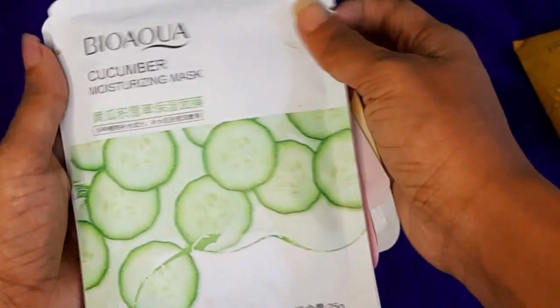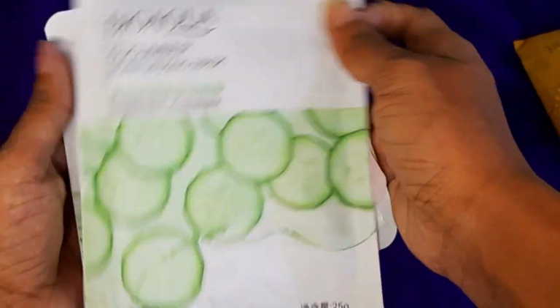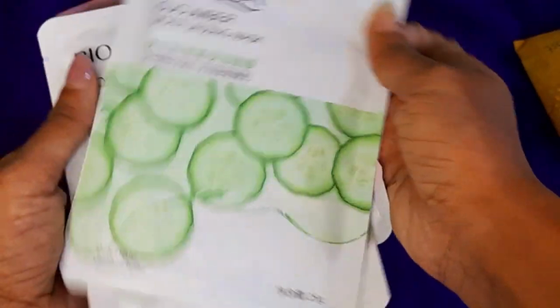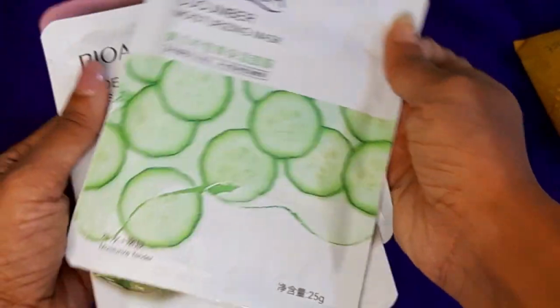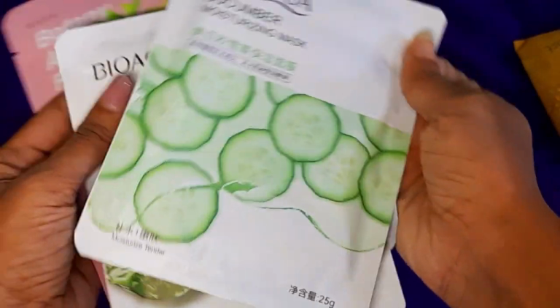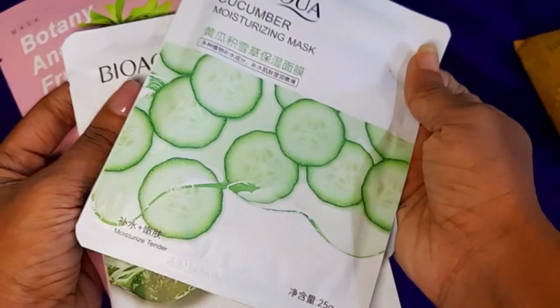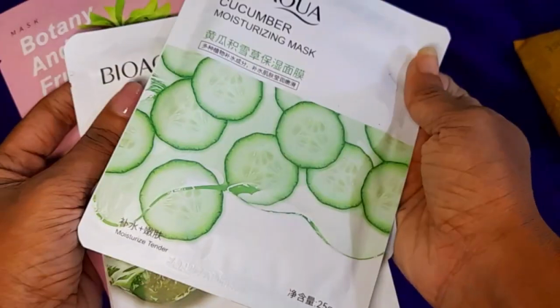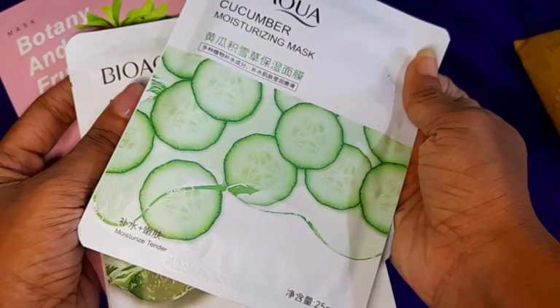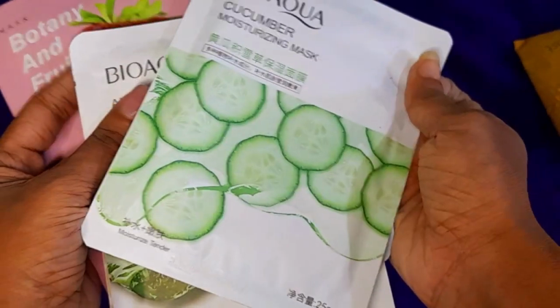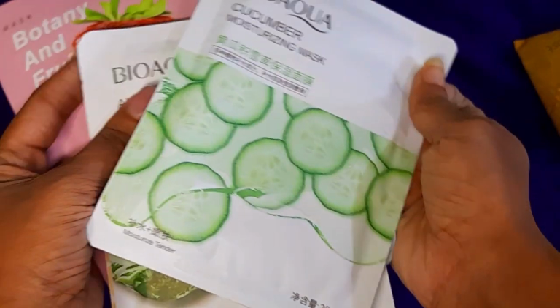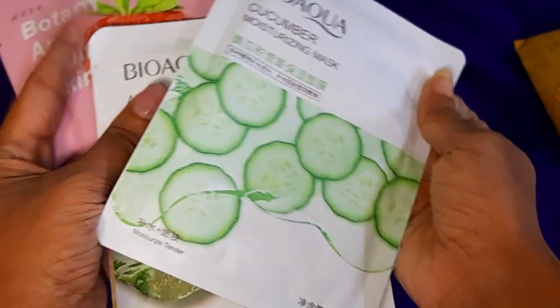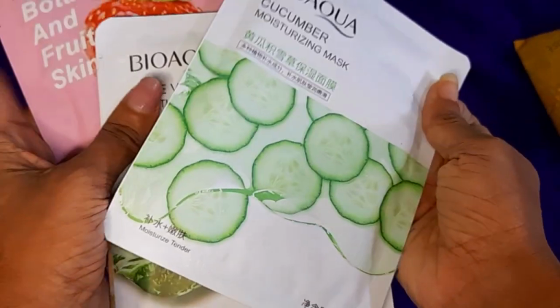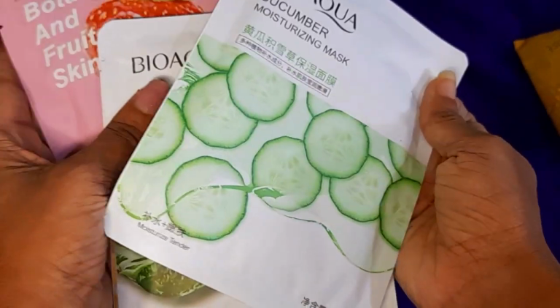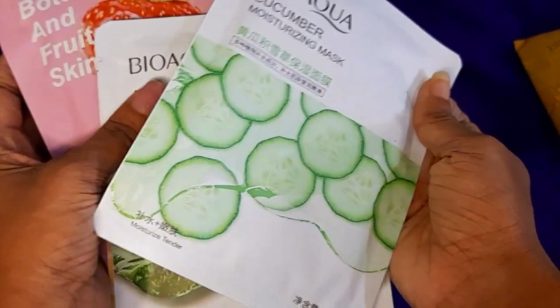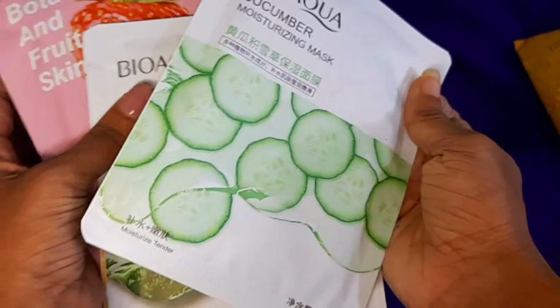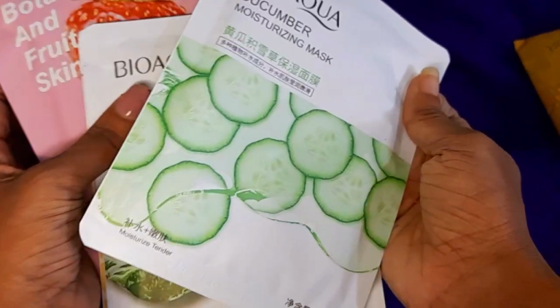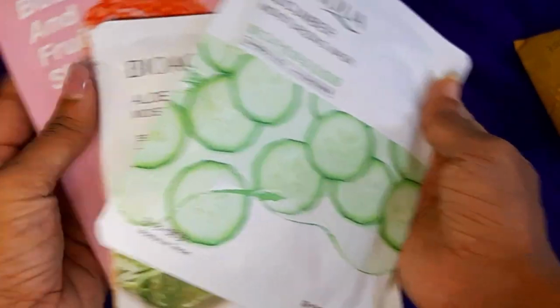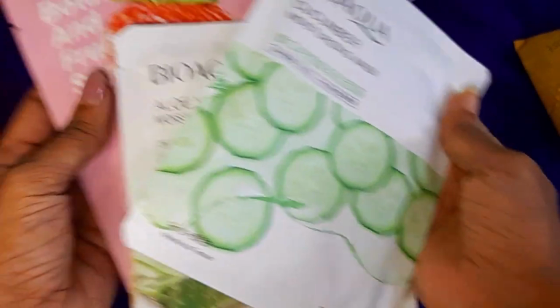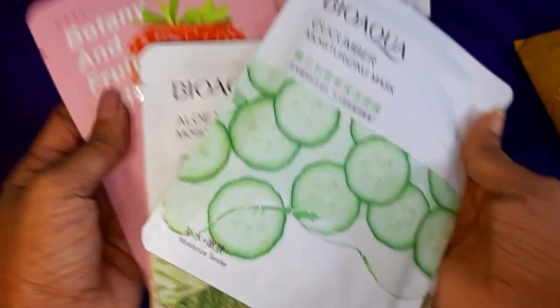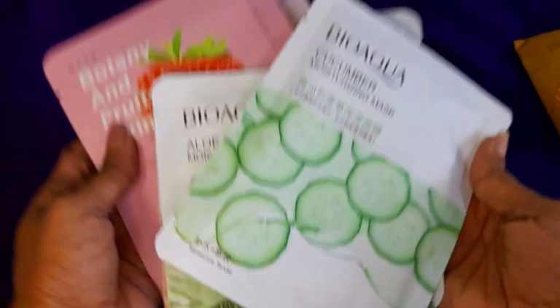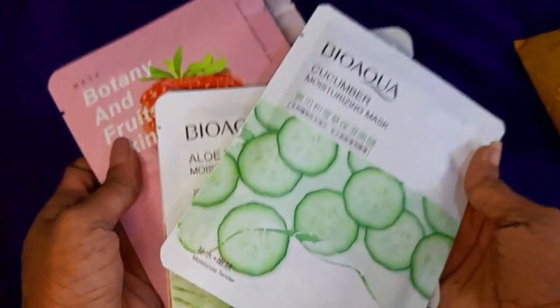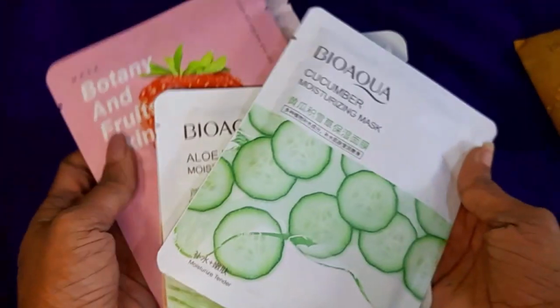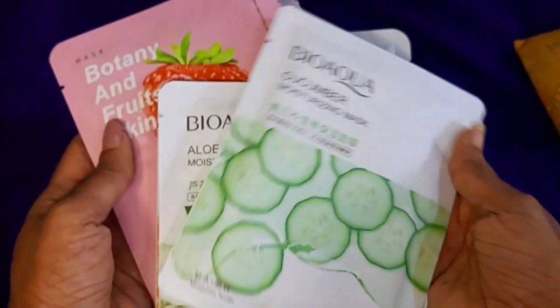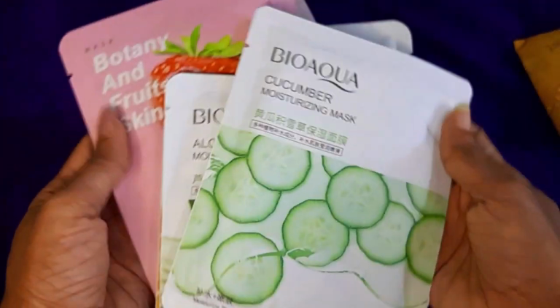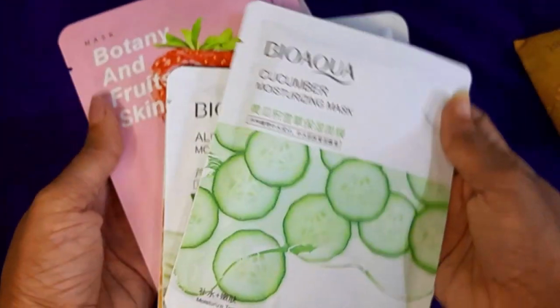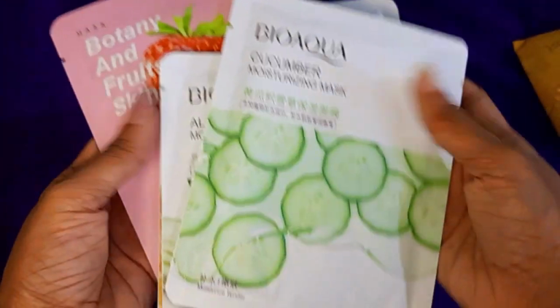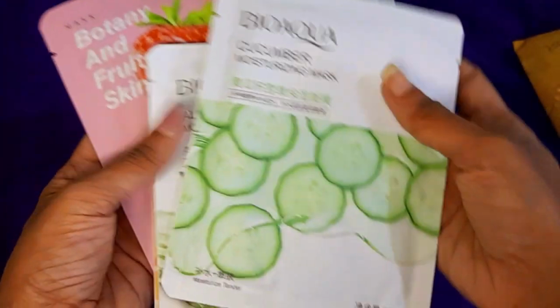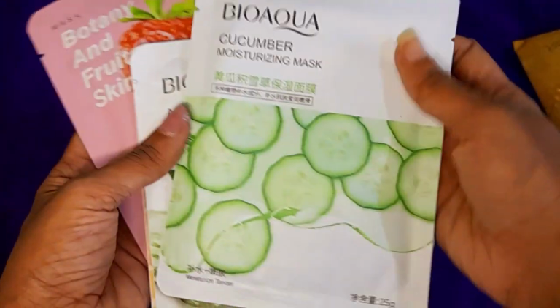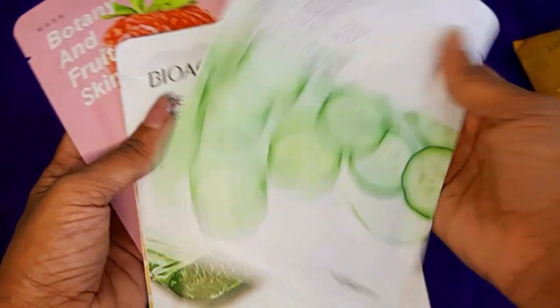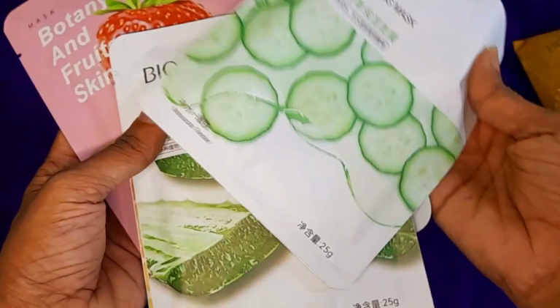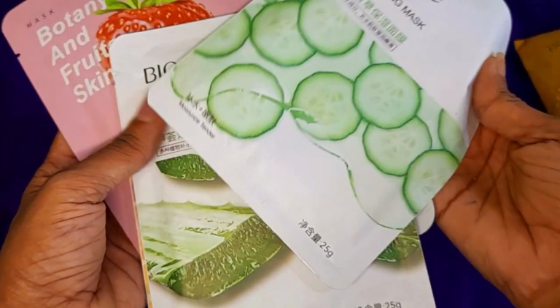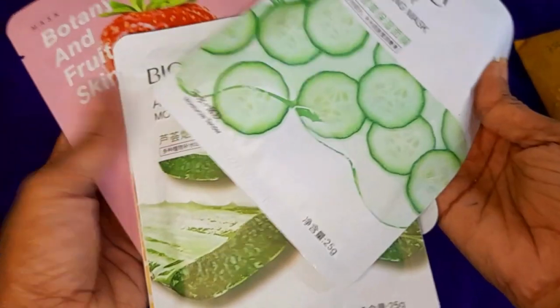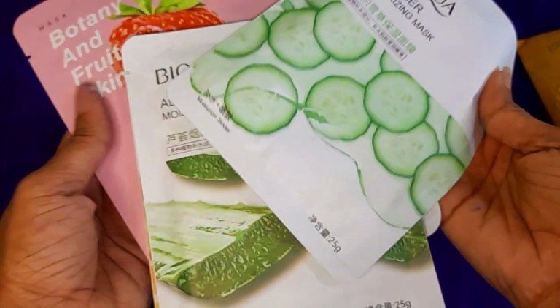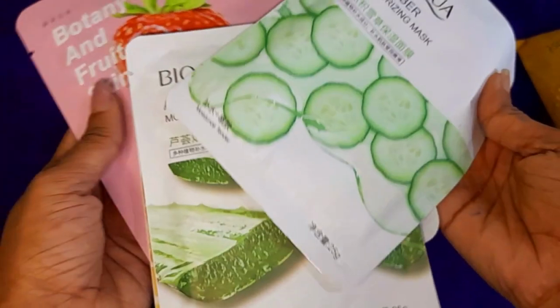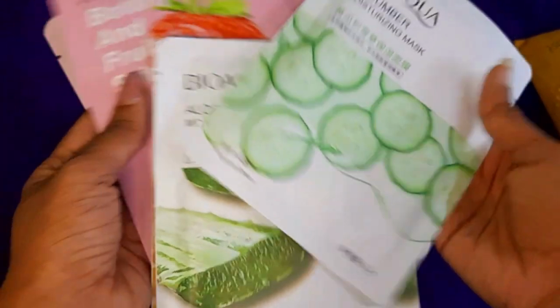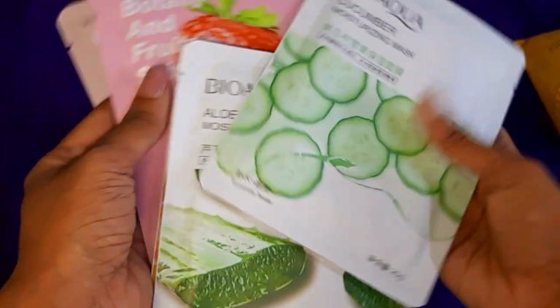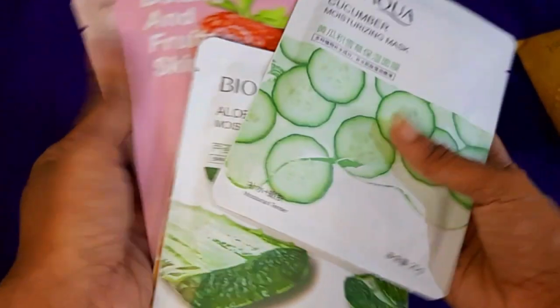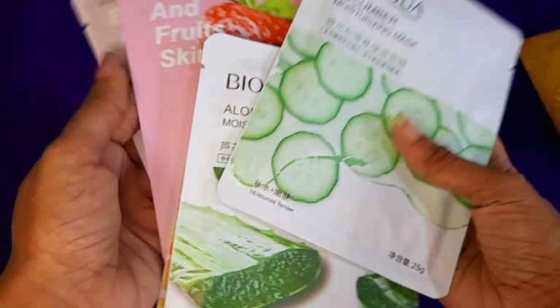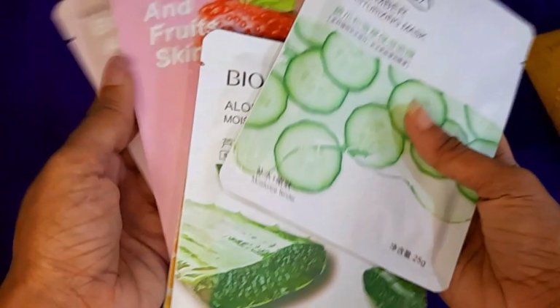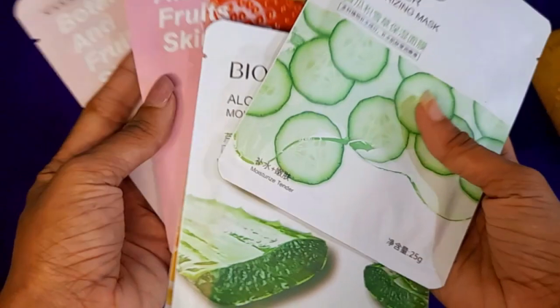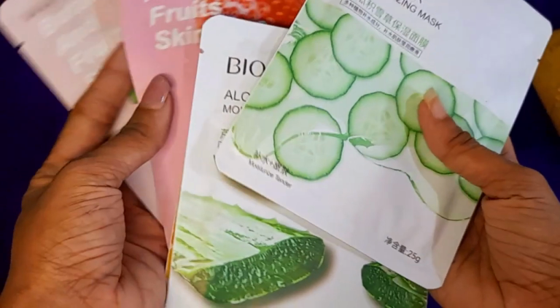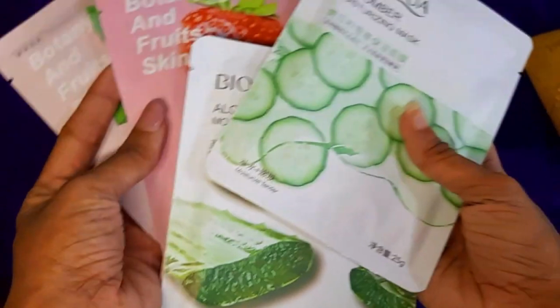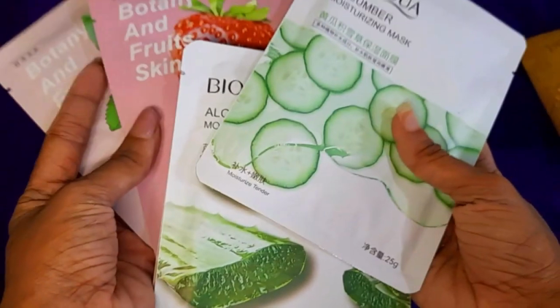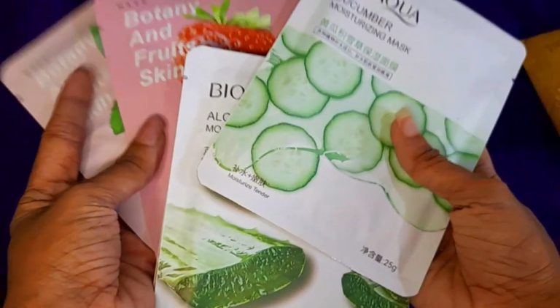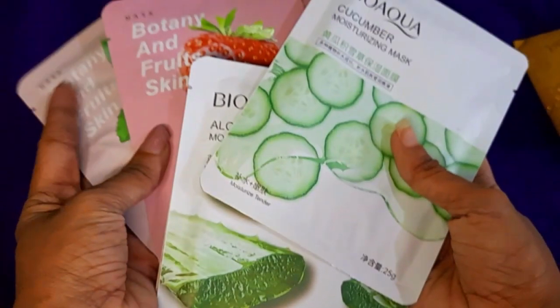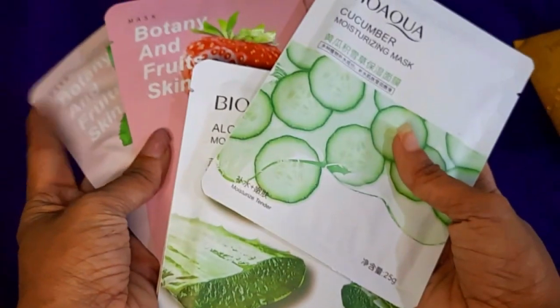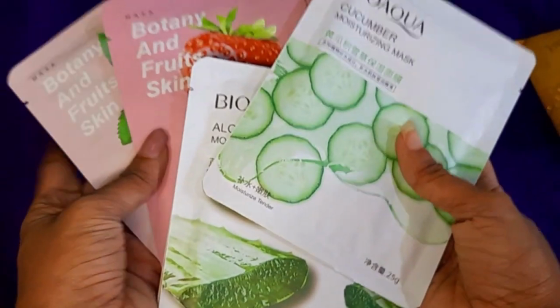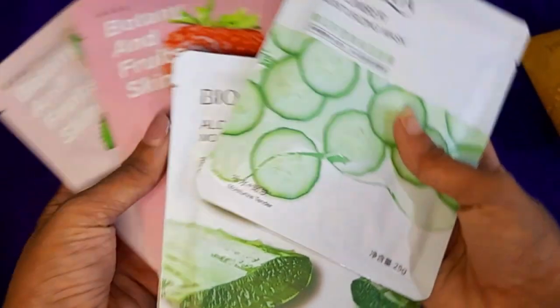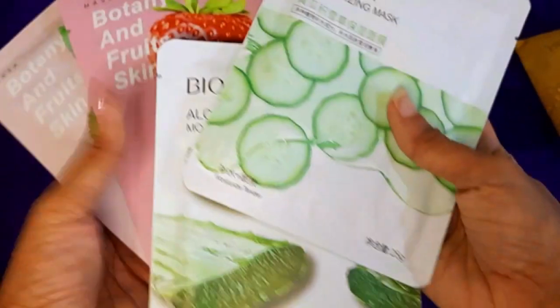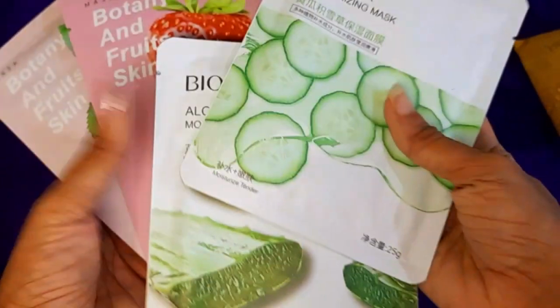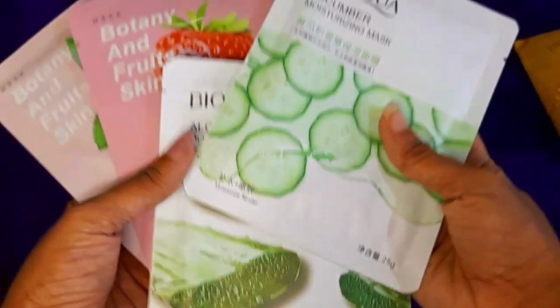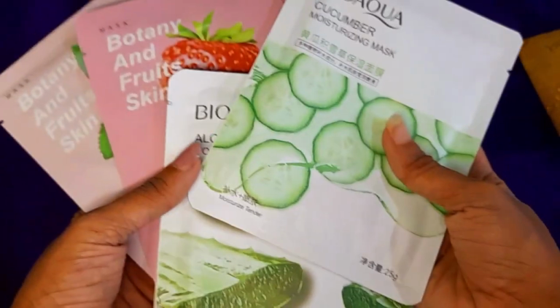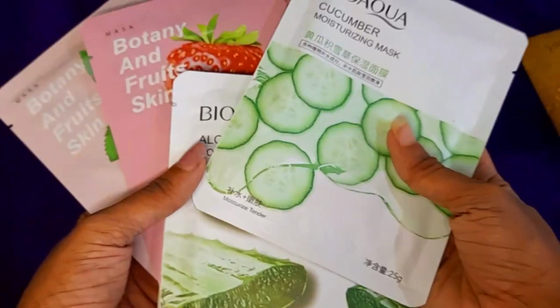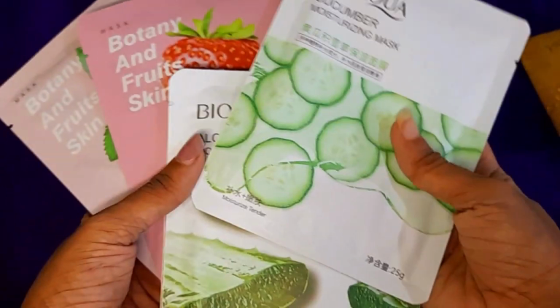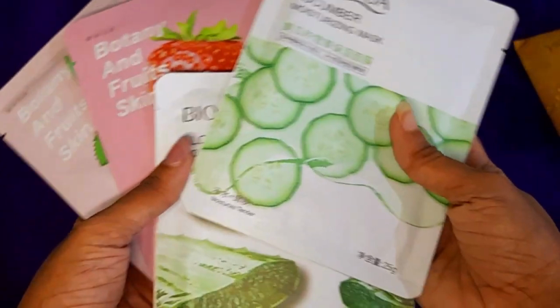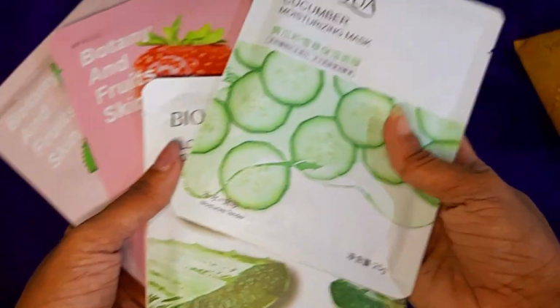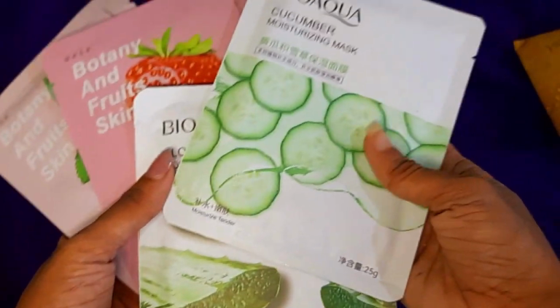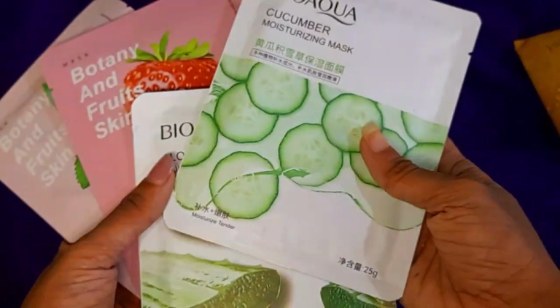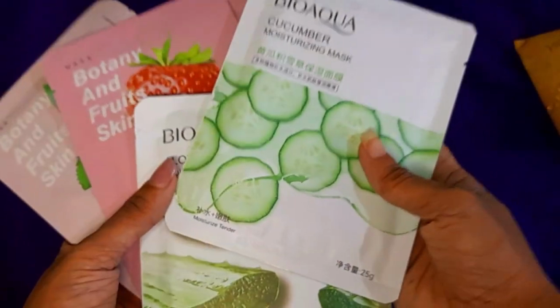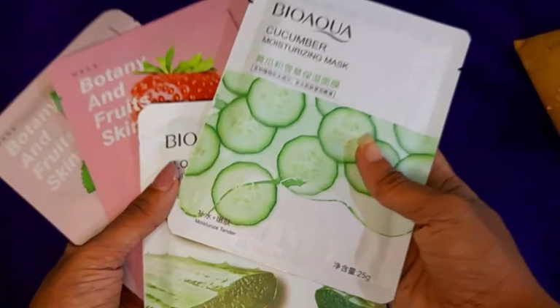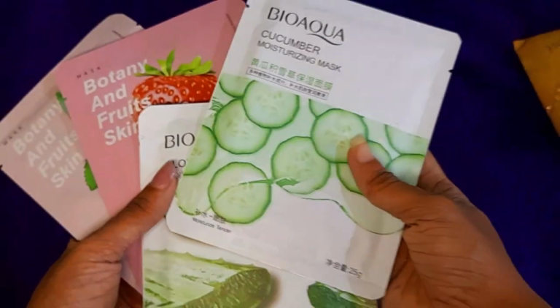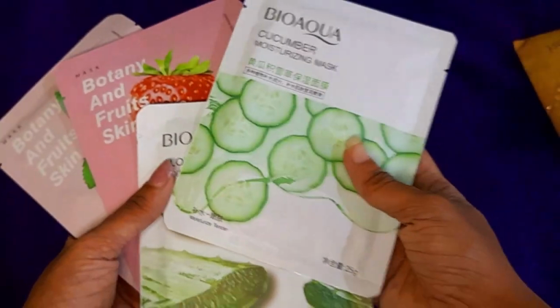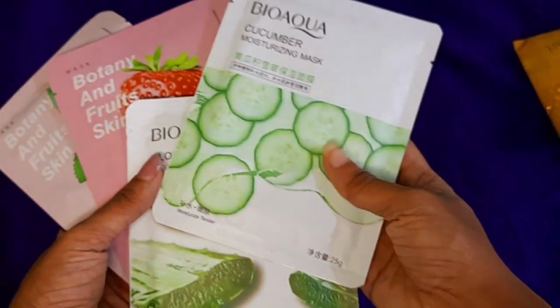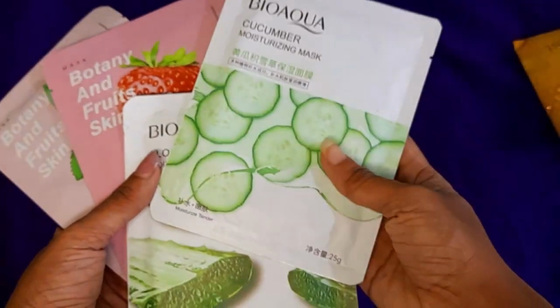Strawberry, rose, avocado, cucumber — we will have a face mask sheet with your face mask sheet.